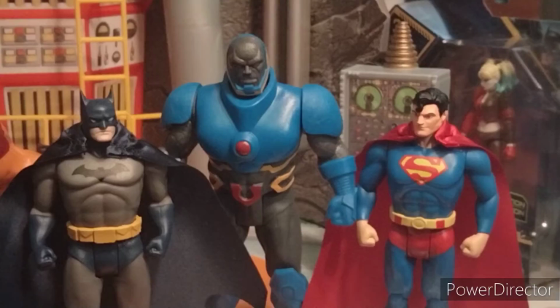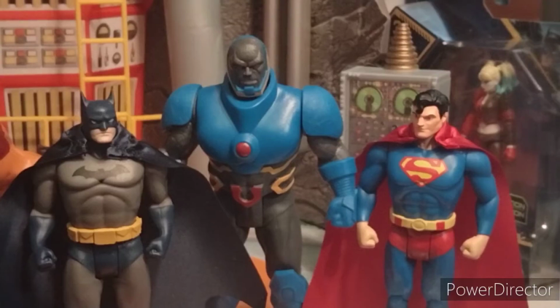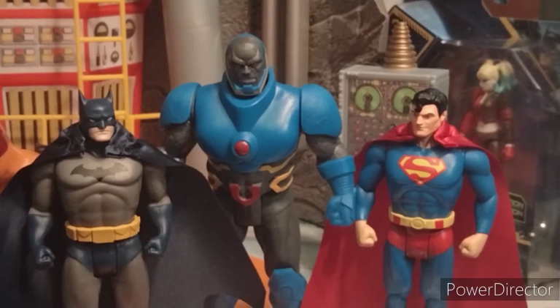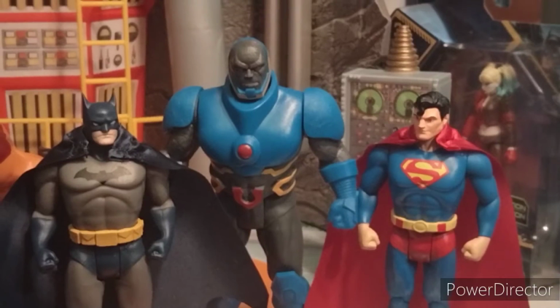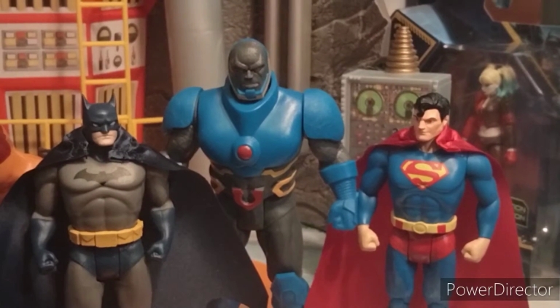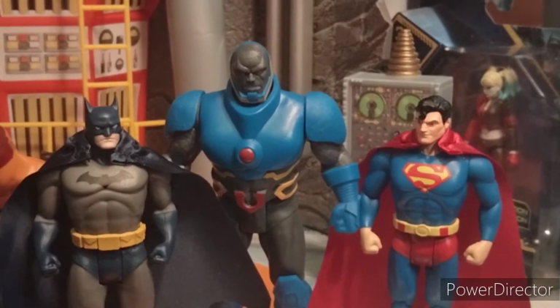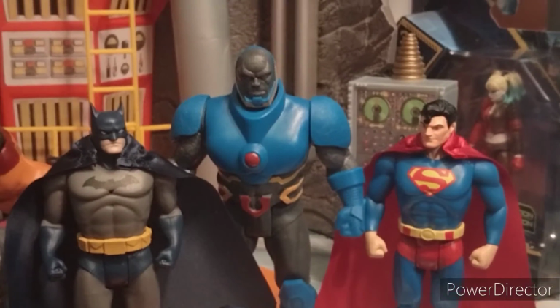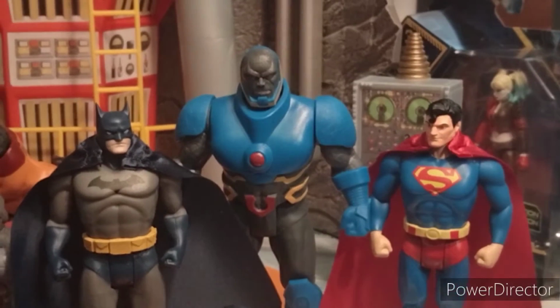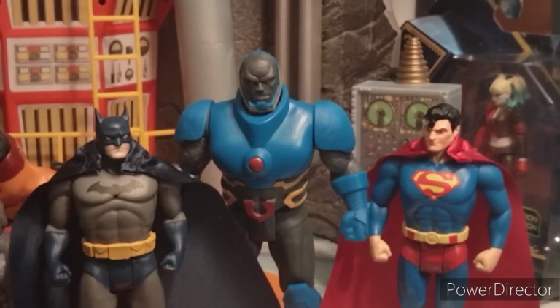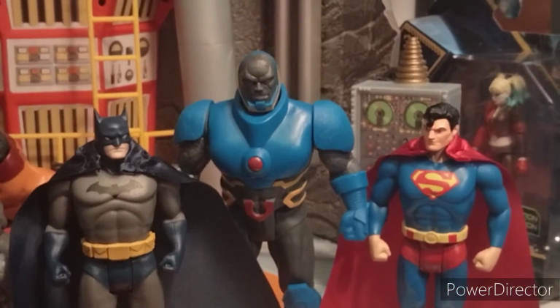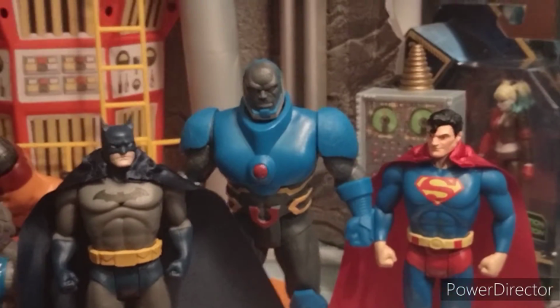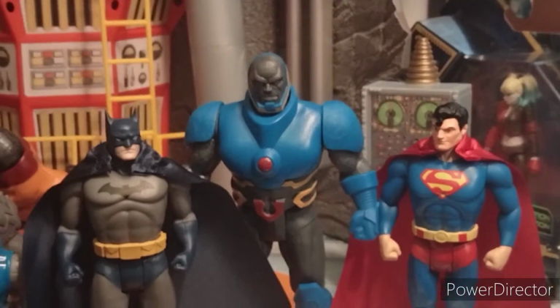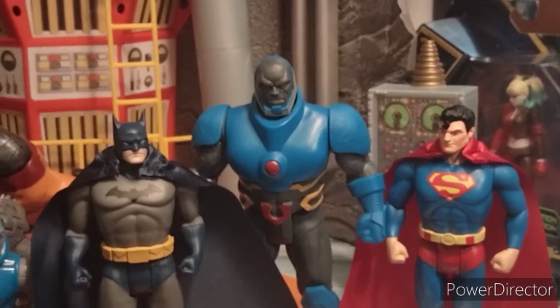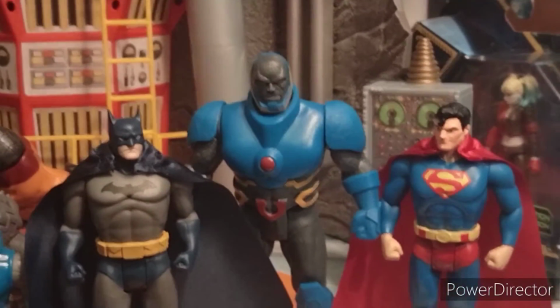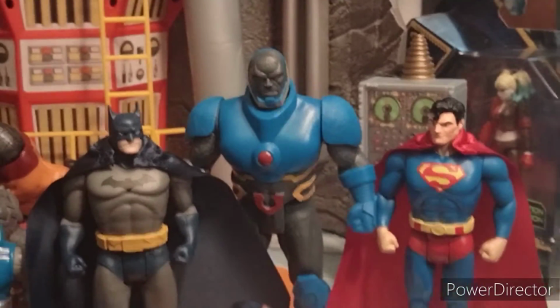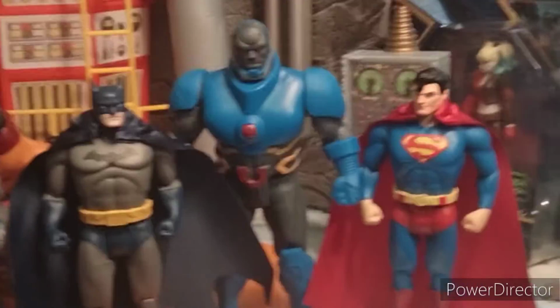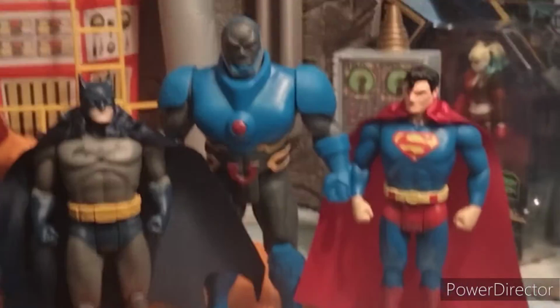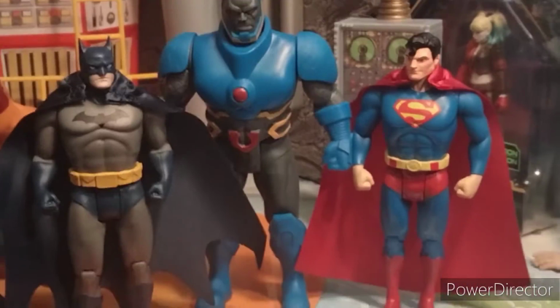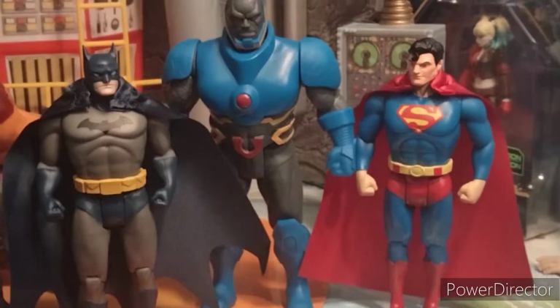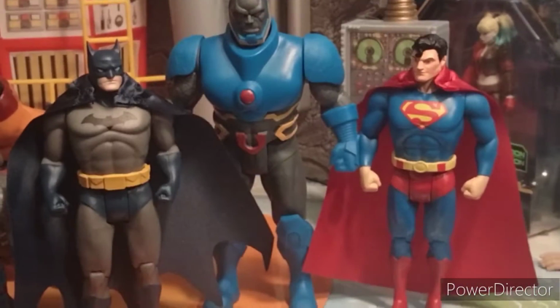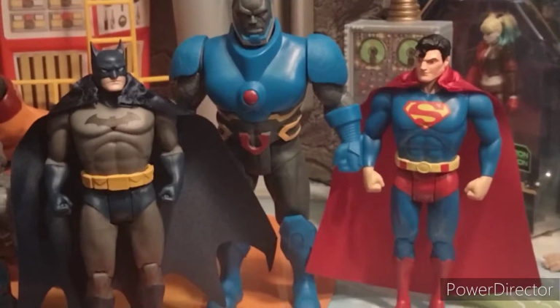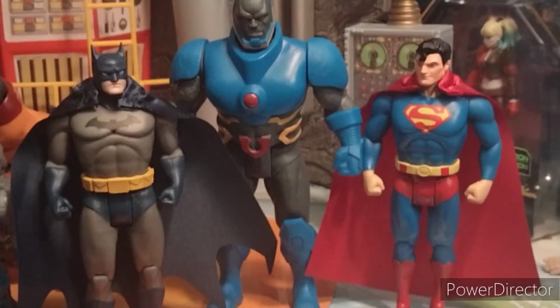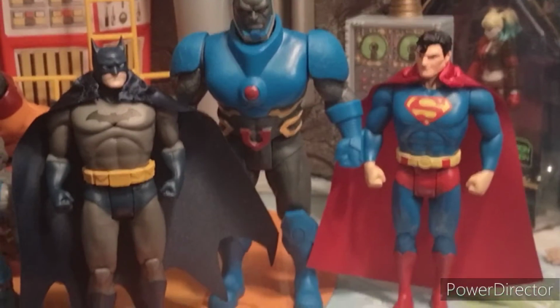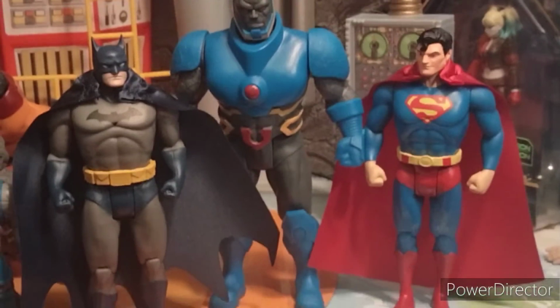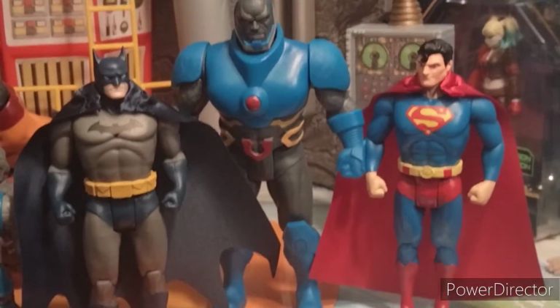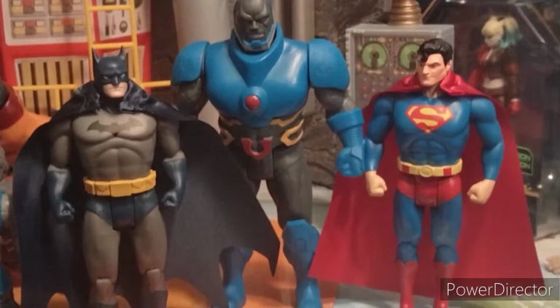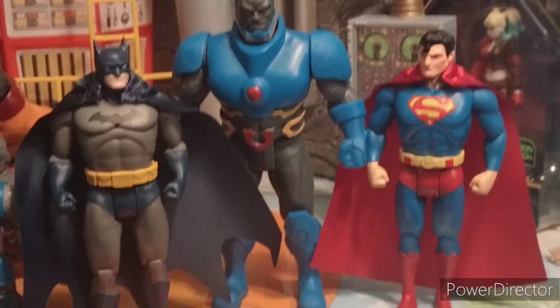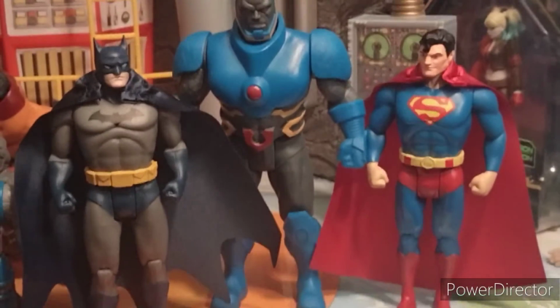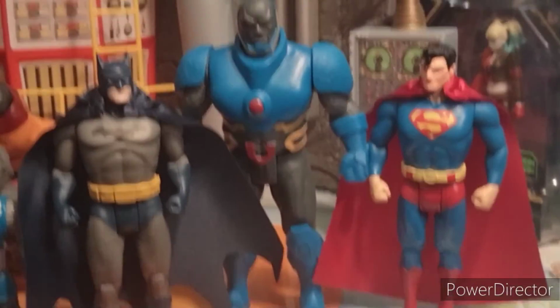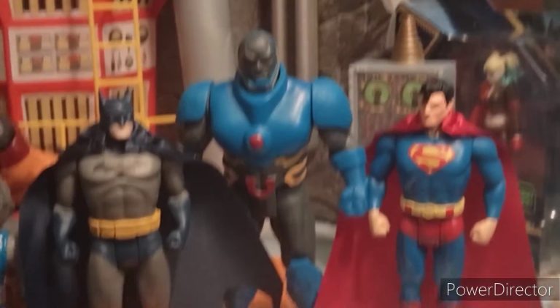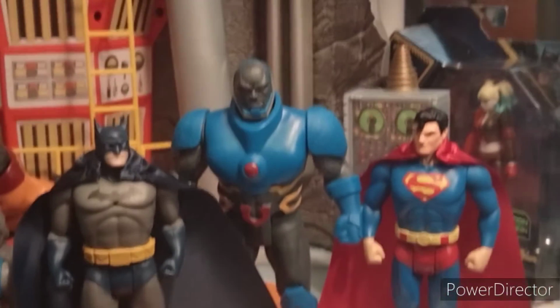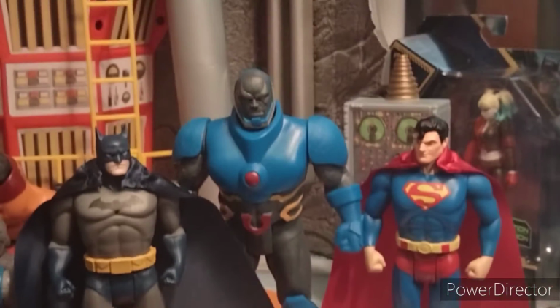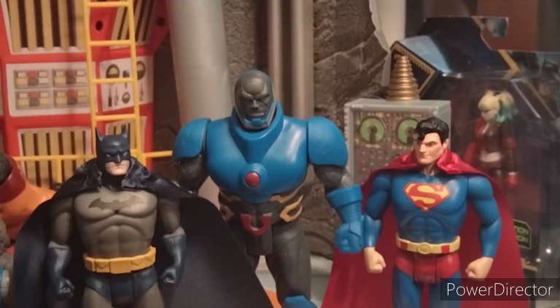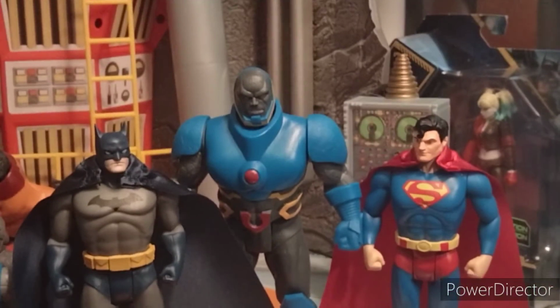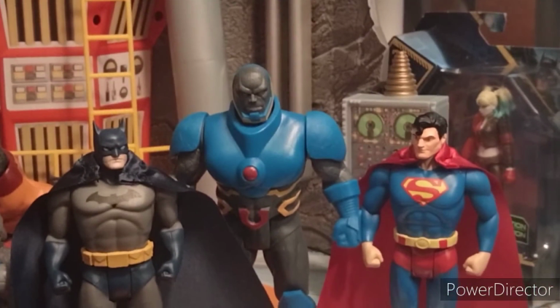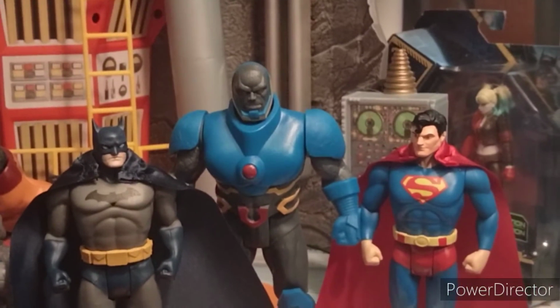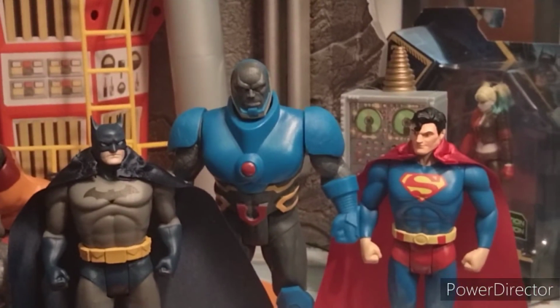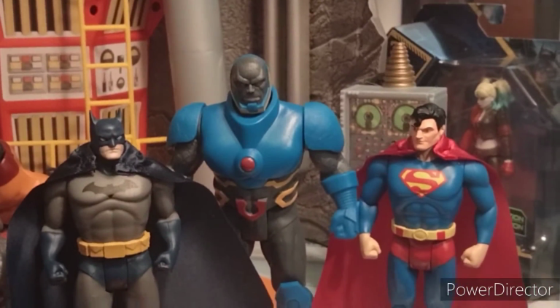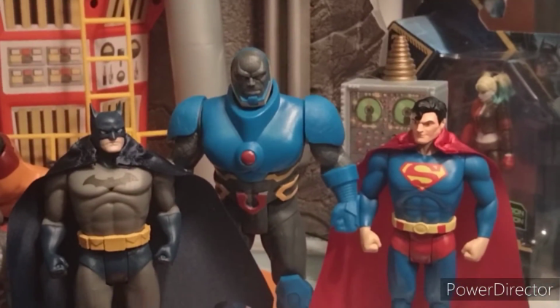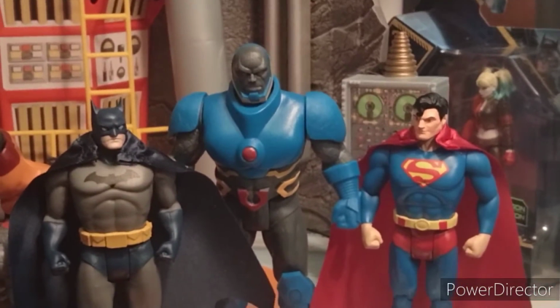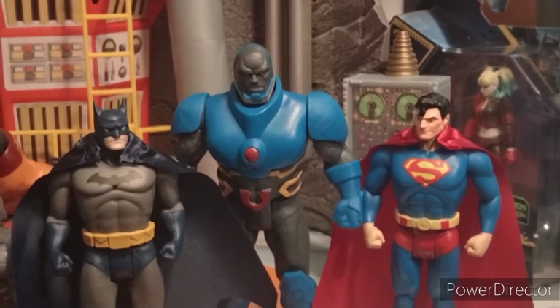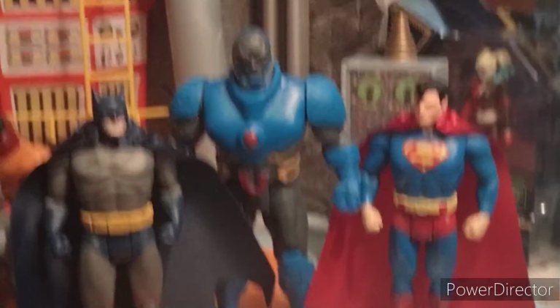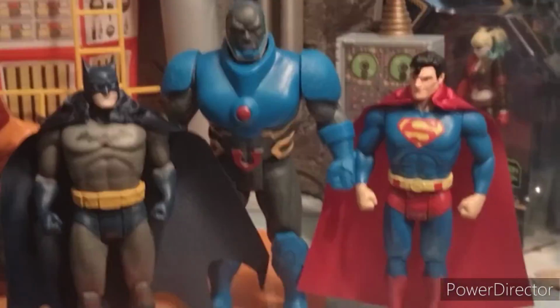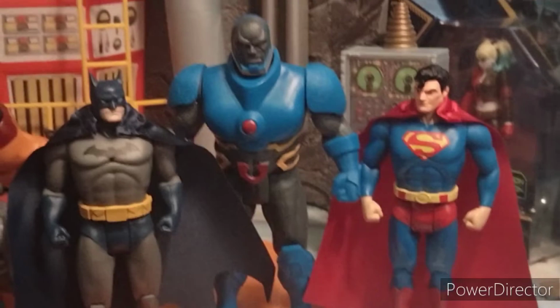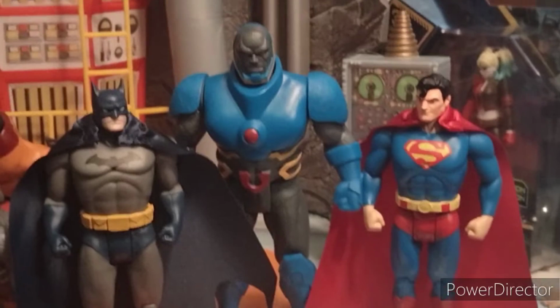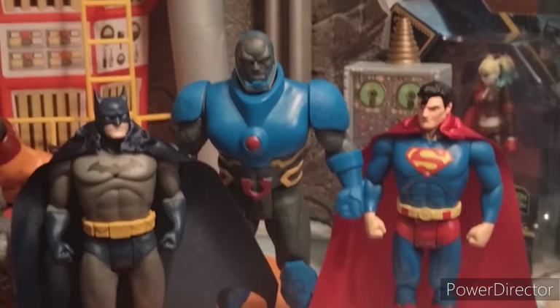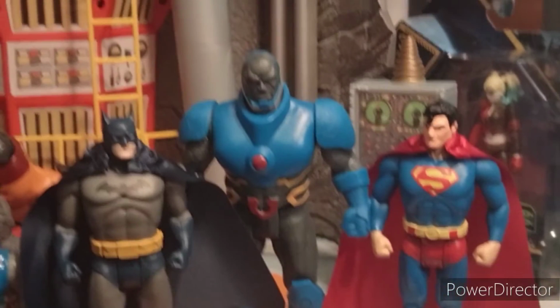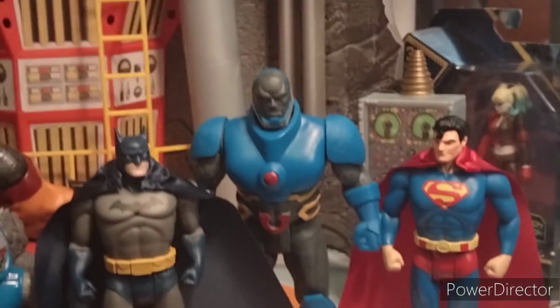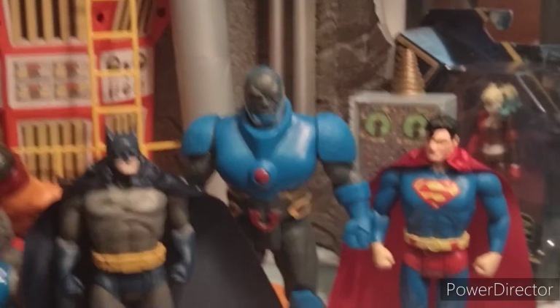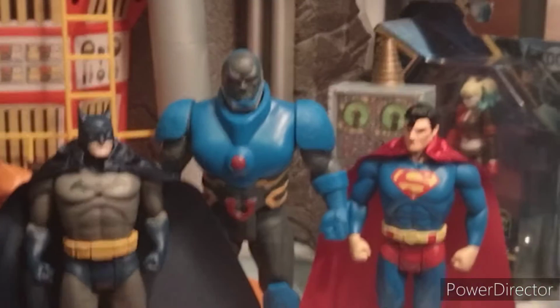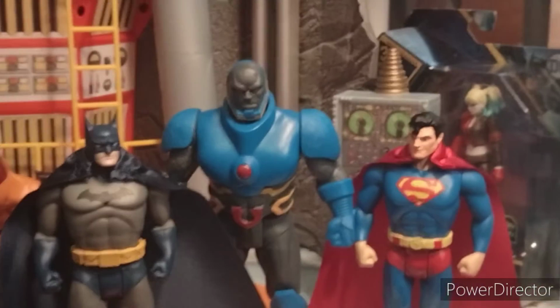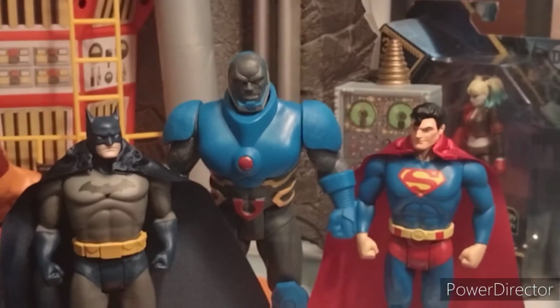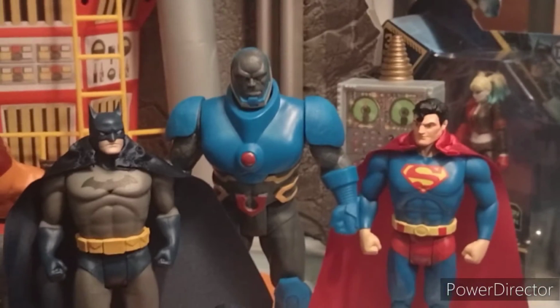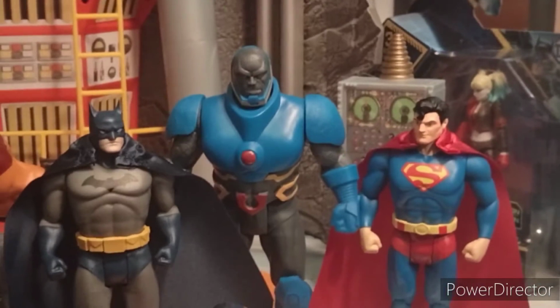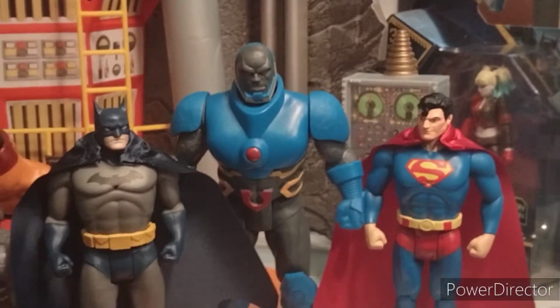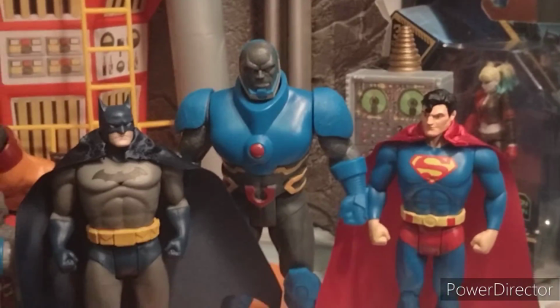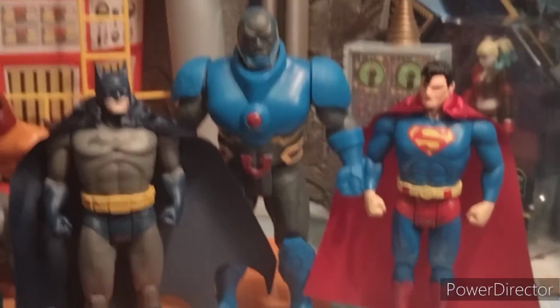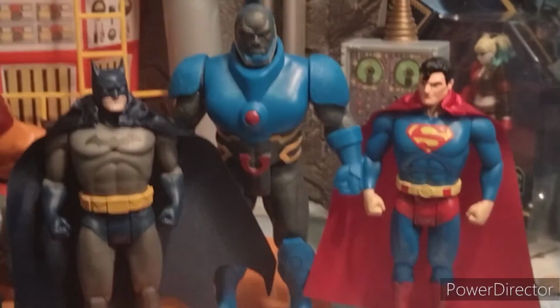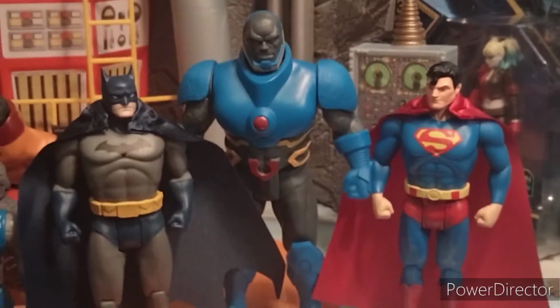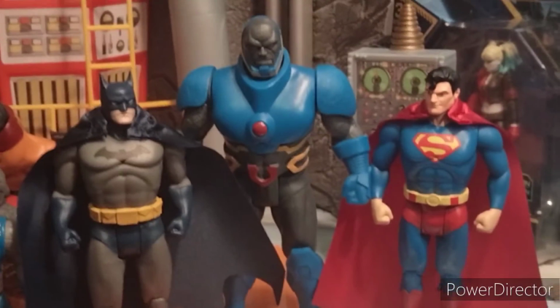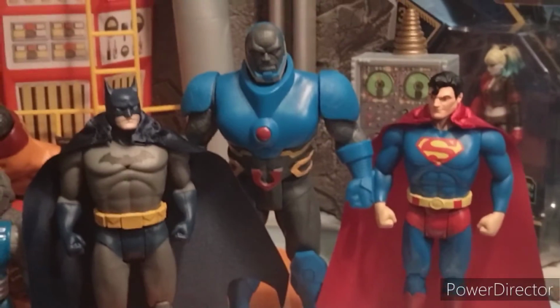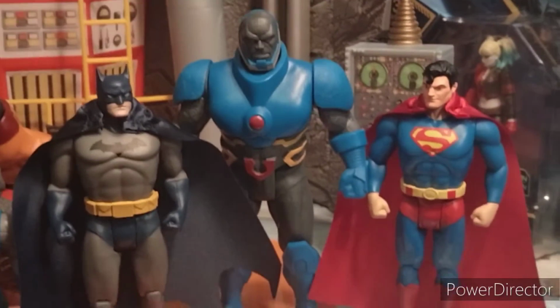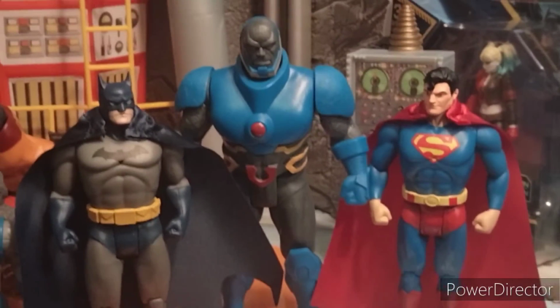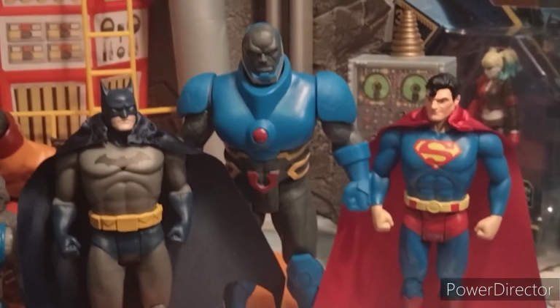And here's a comparison of the Batman and Superman in this line. I like how they're scaled — Darkseid's taller and I like that. Thank you for watching. Please rate, like, and subscribe.